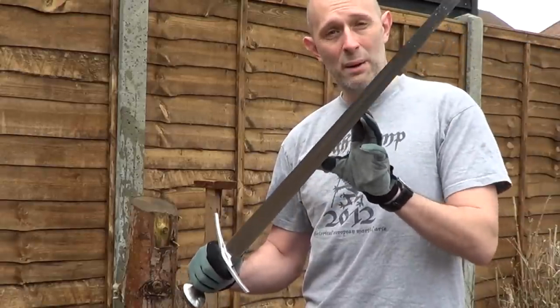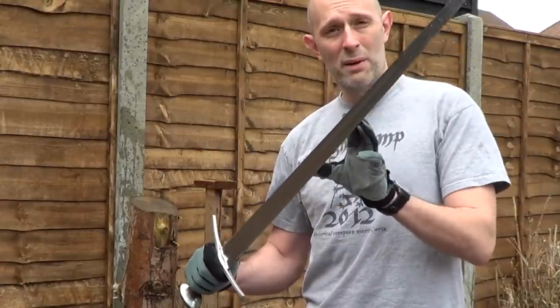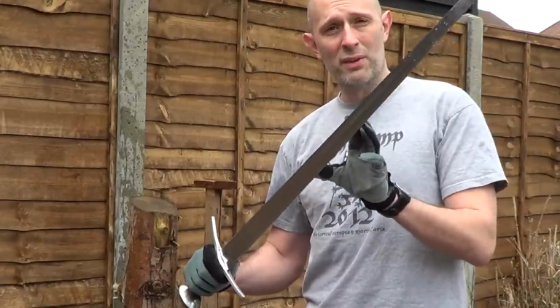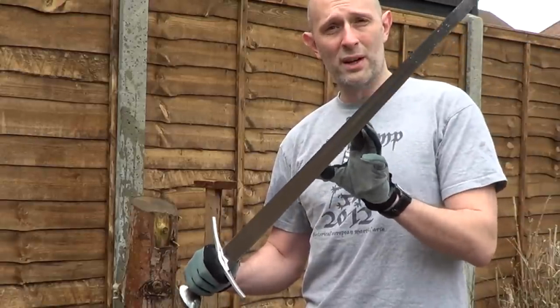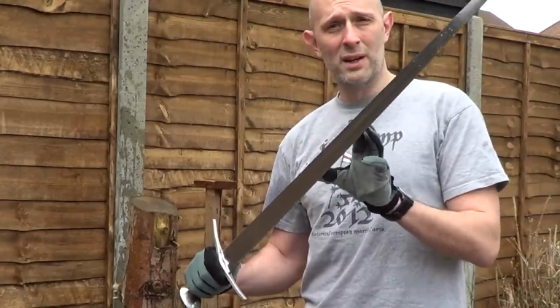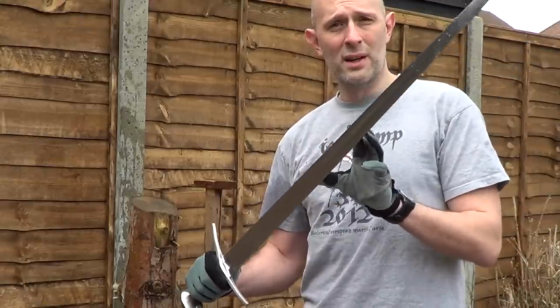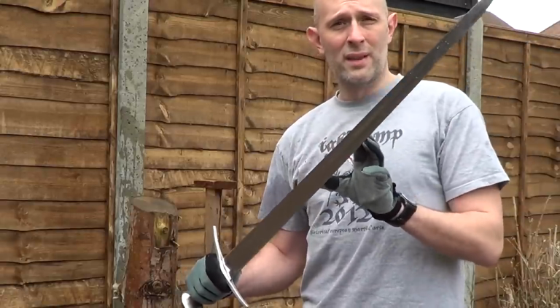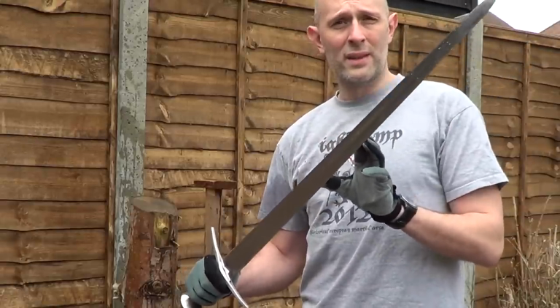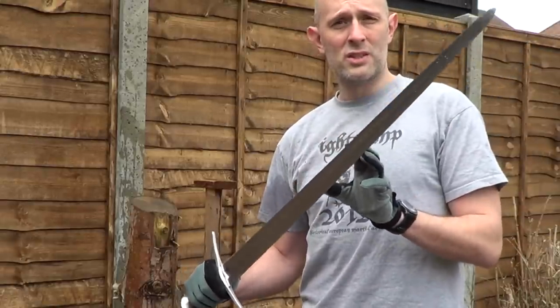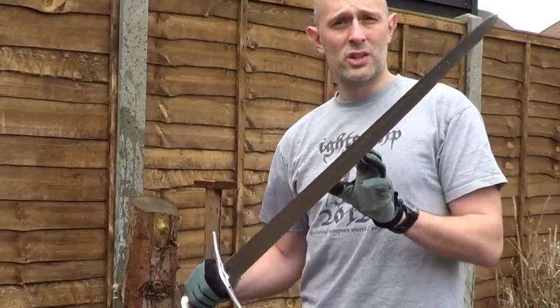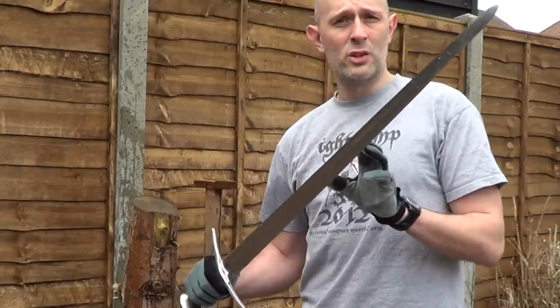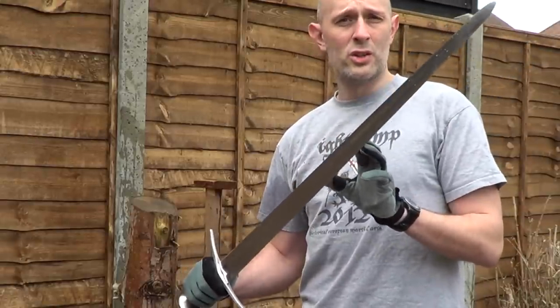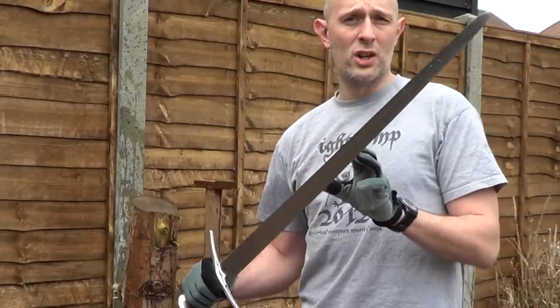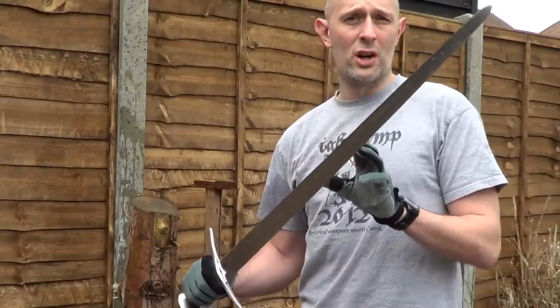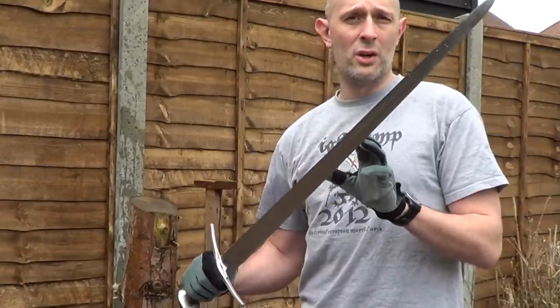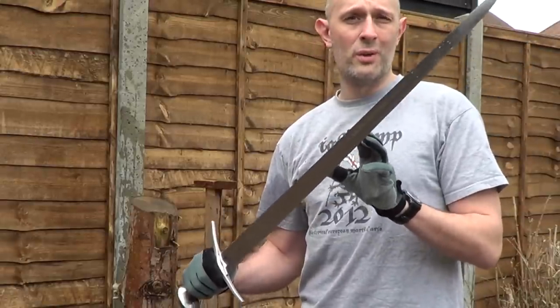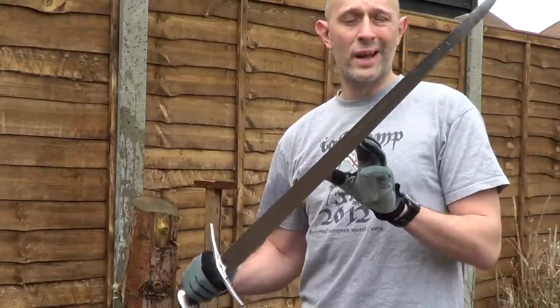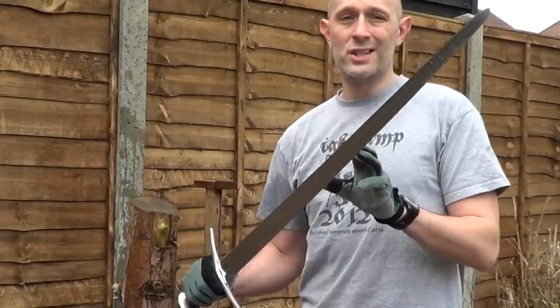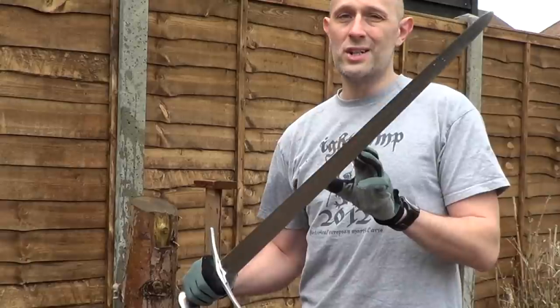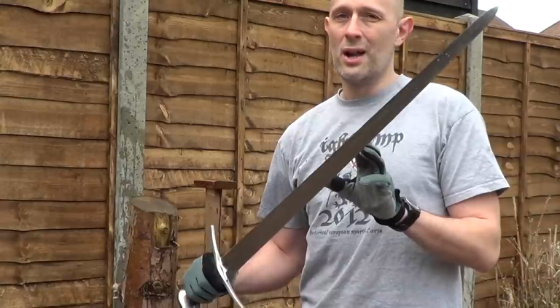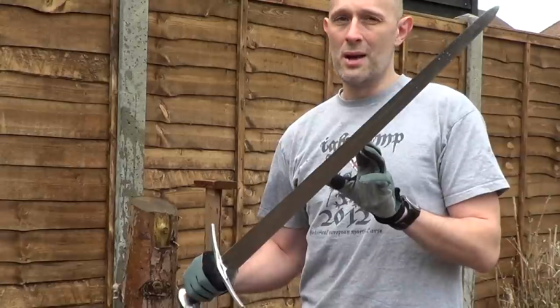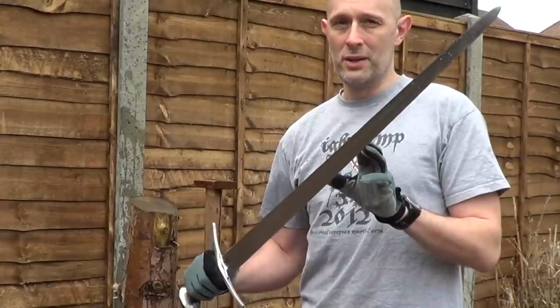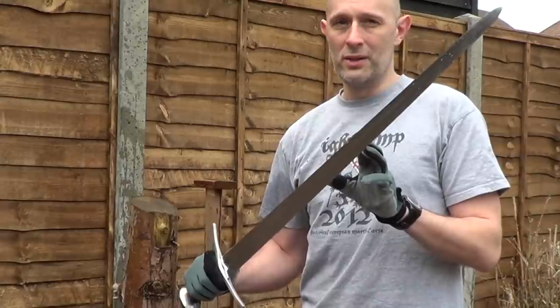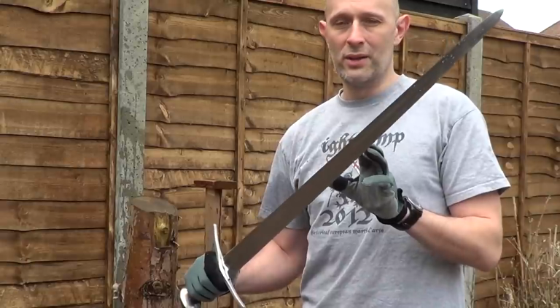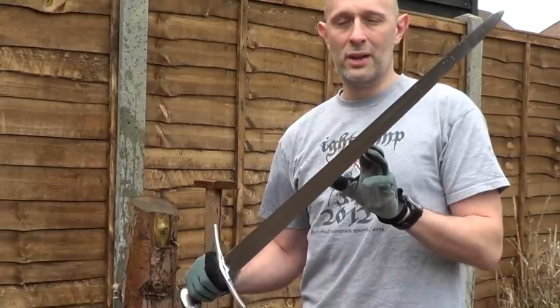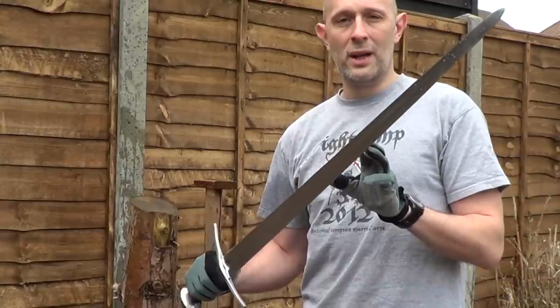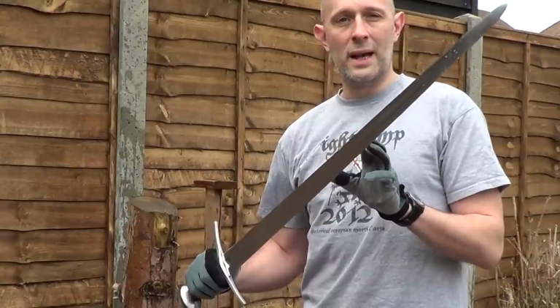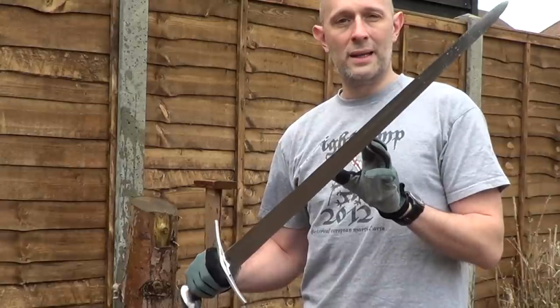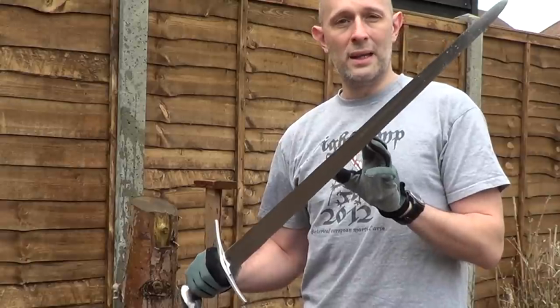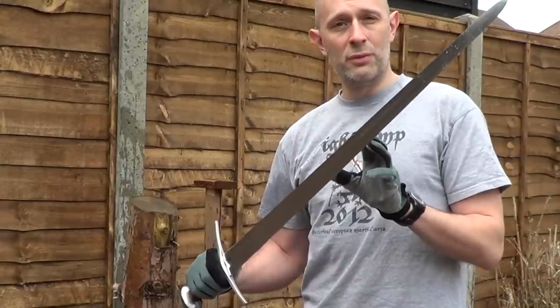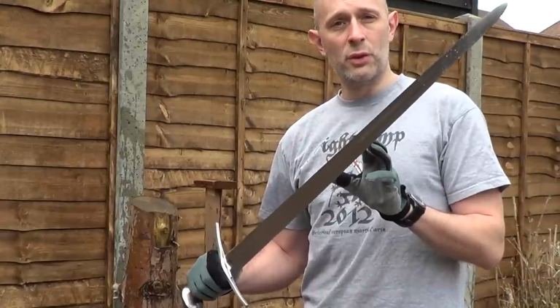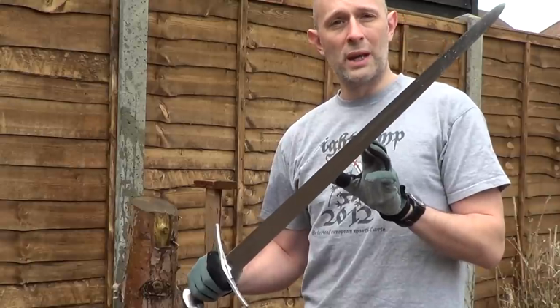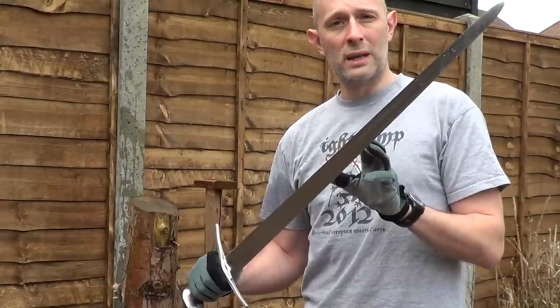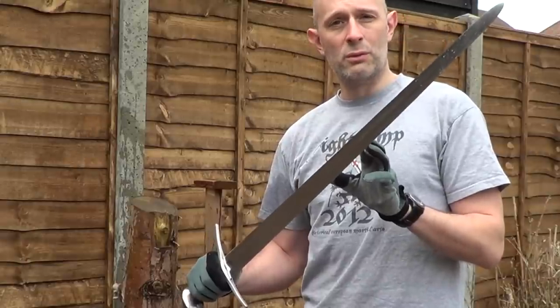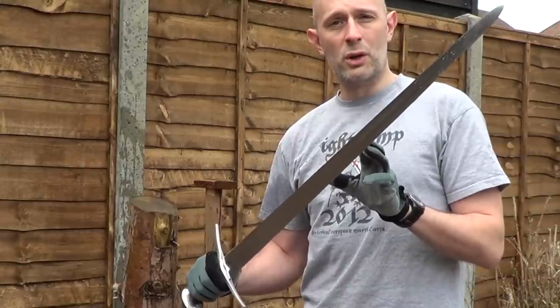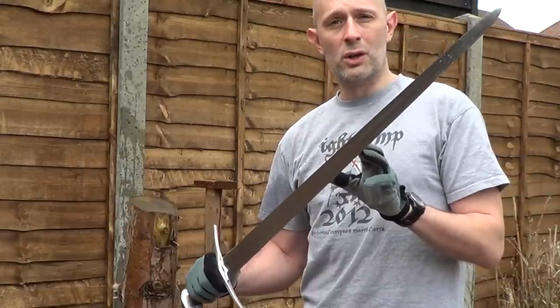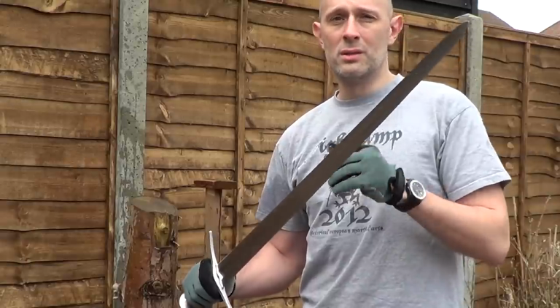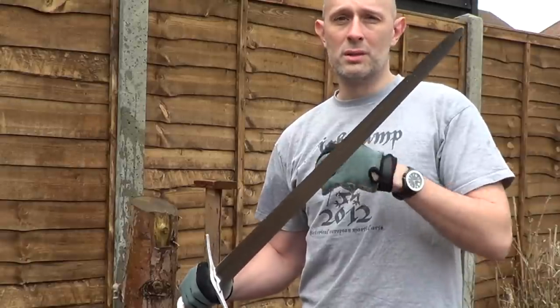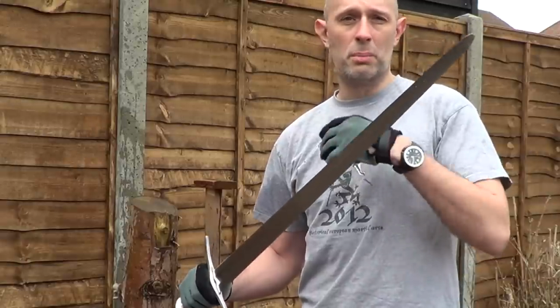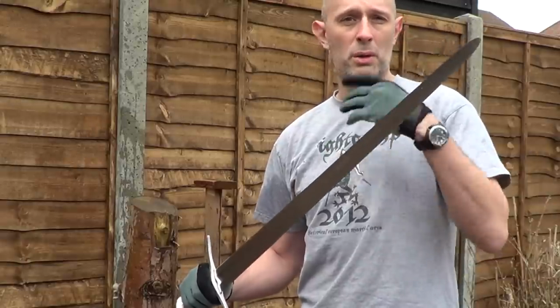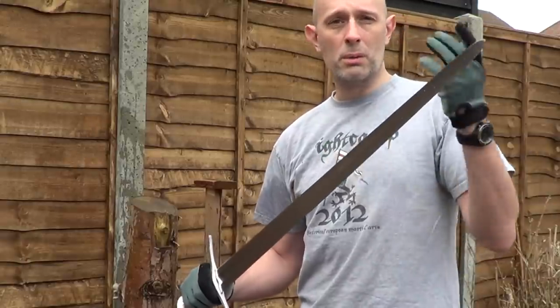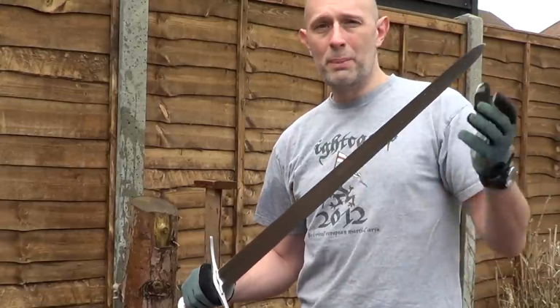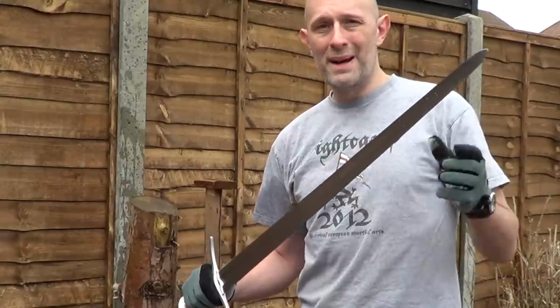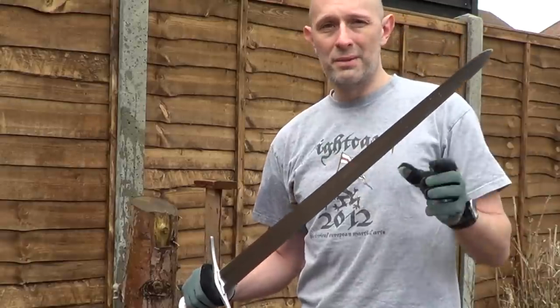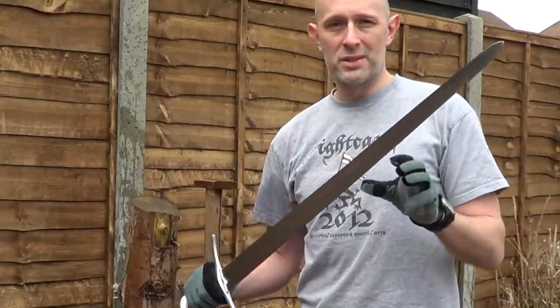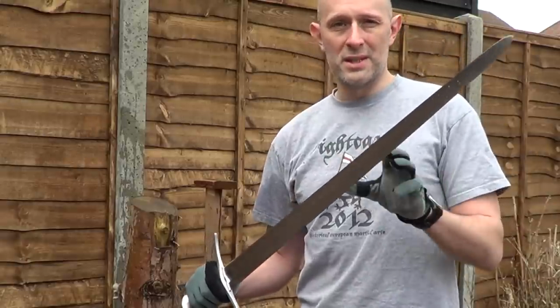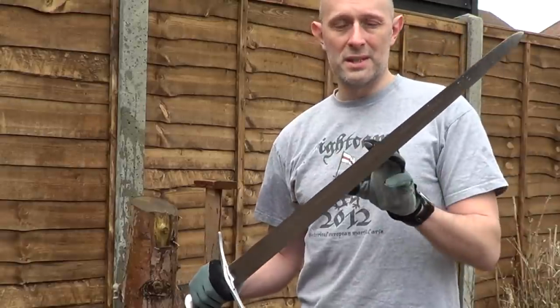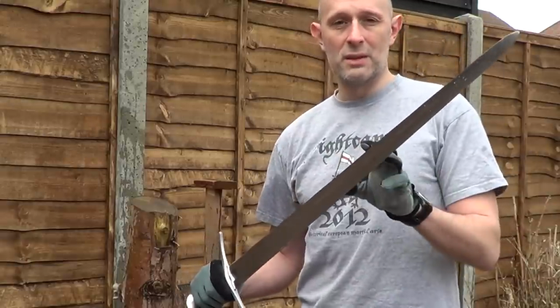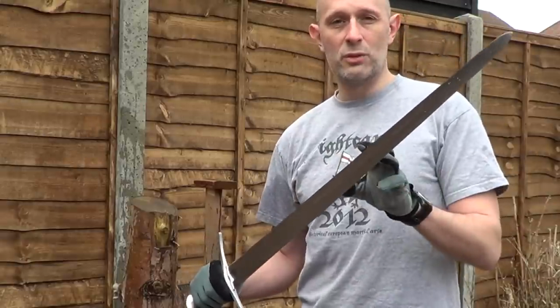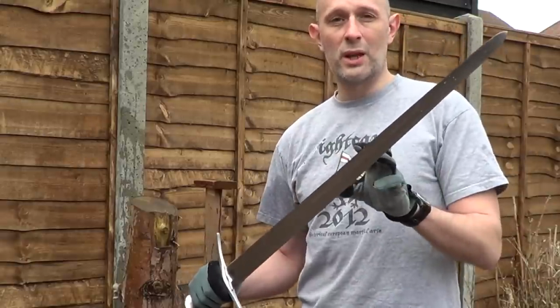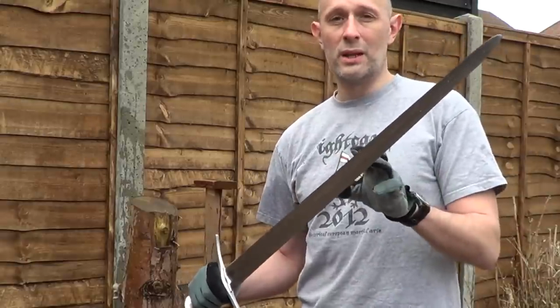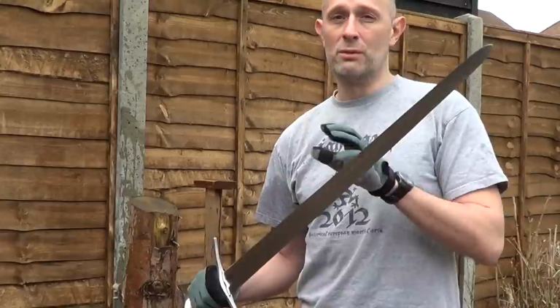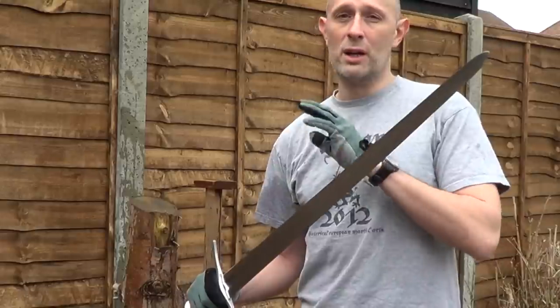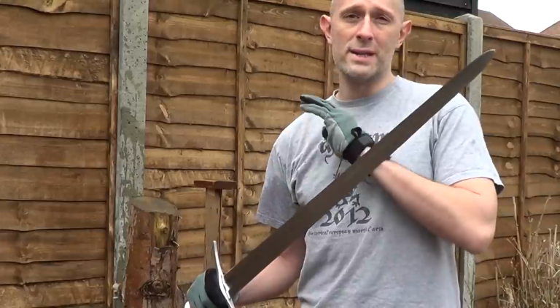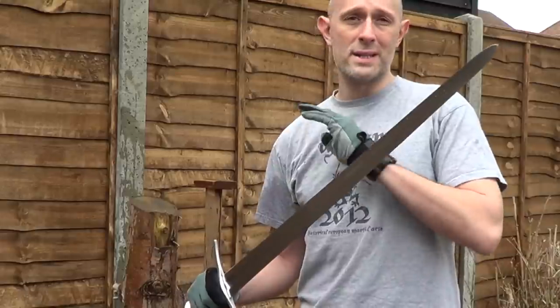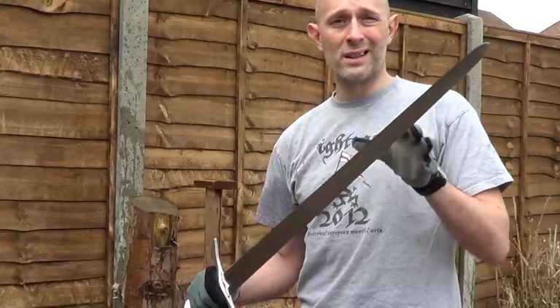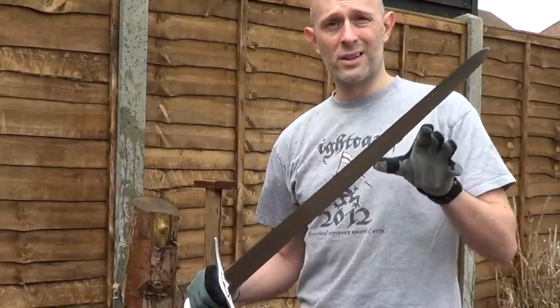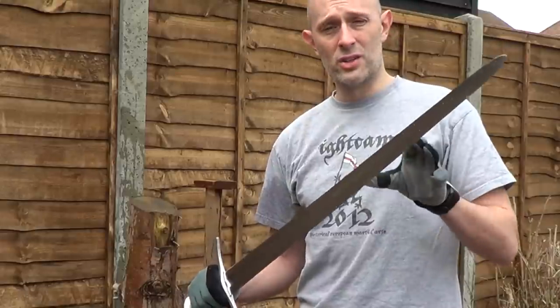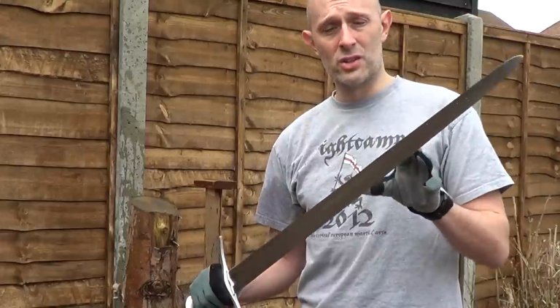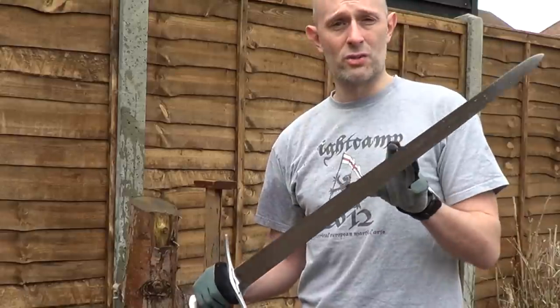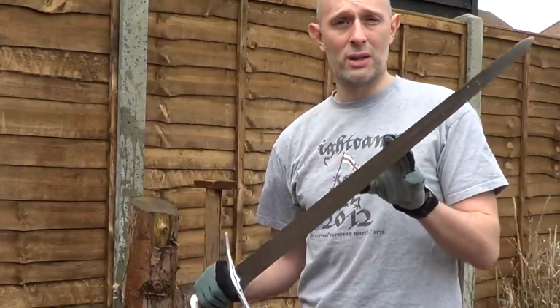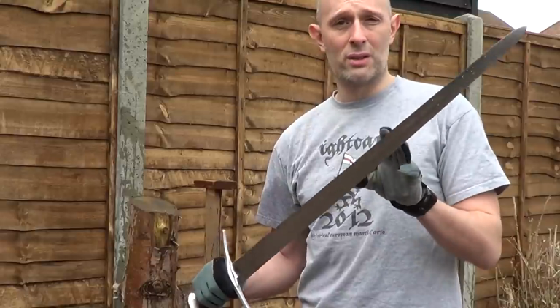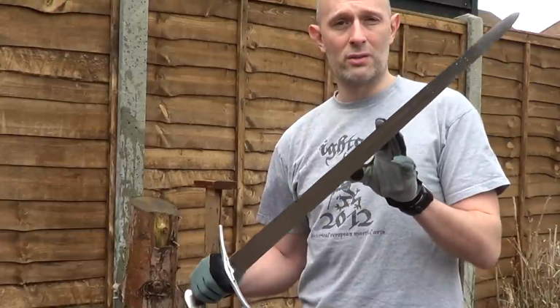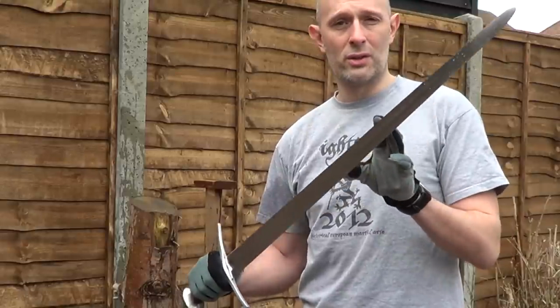However, they do show edge alignment, and if you get it wrong, the bottle bounces. If you get it right, it goes straight through.